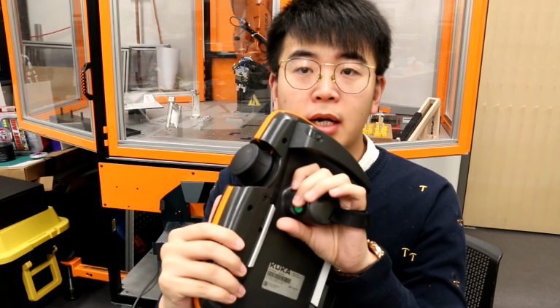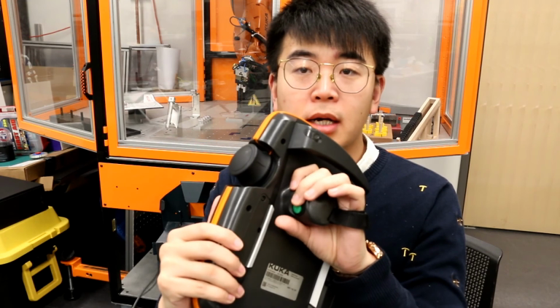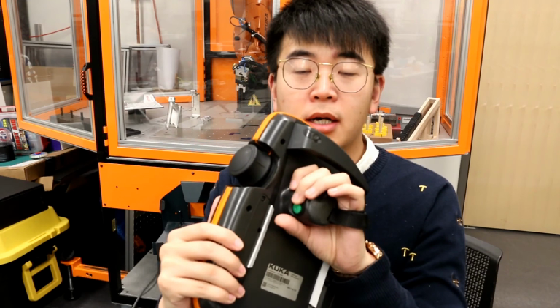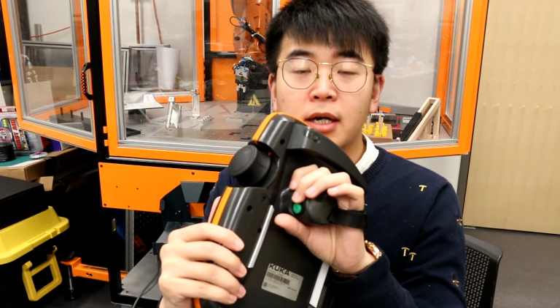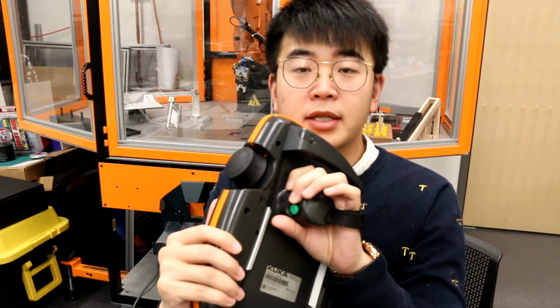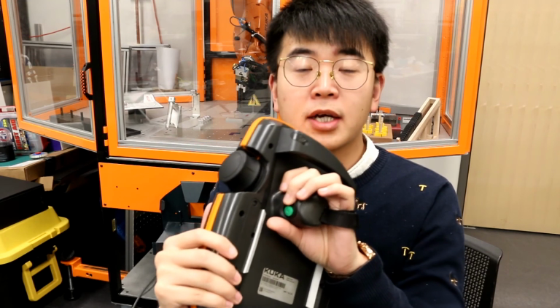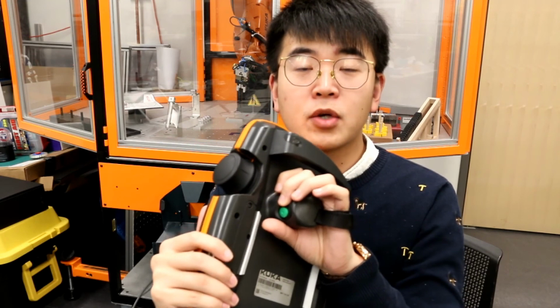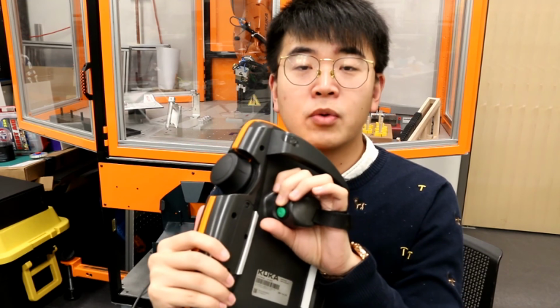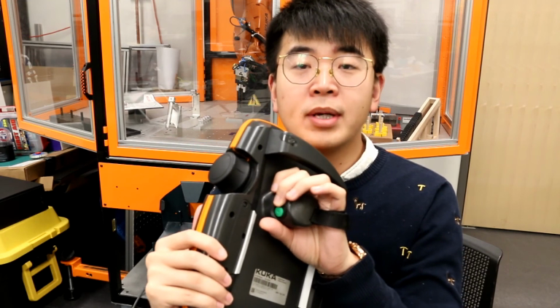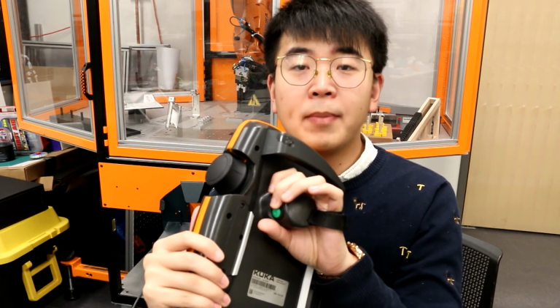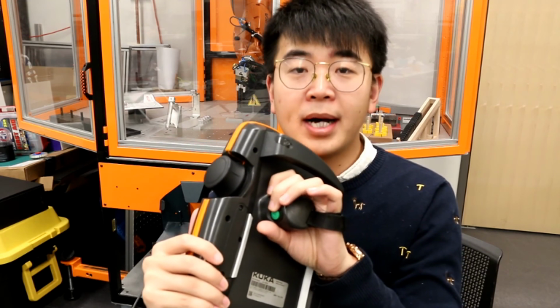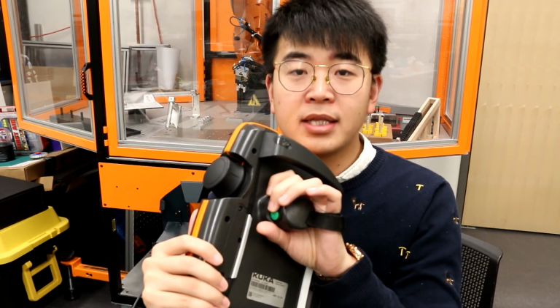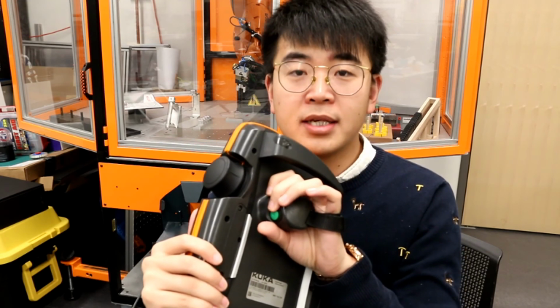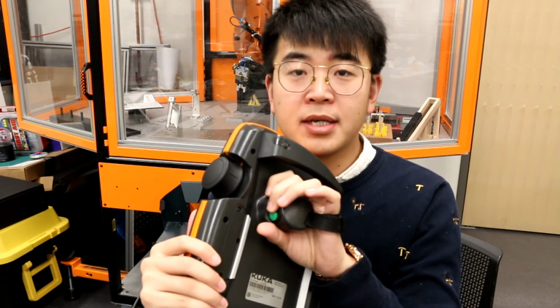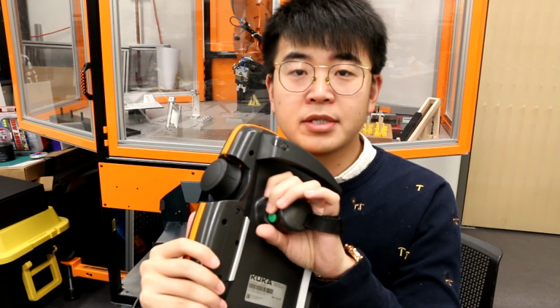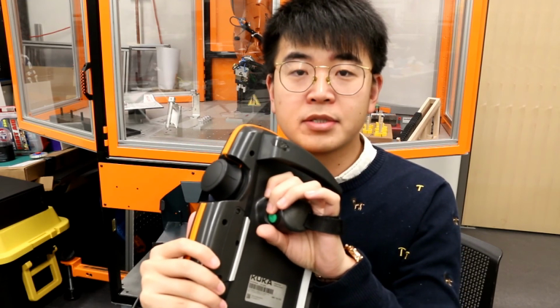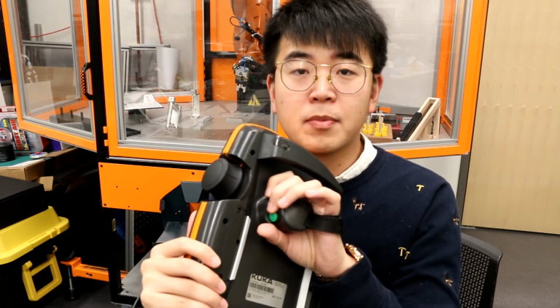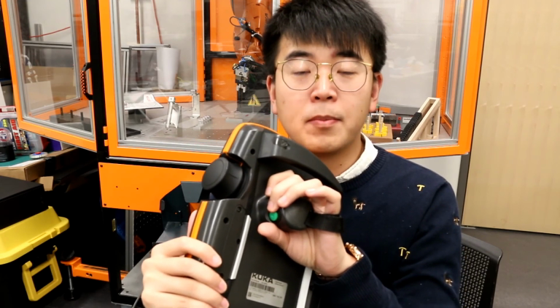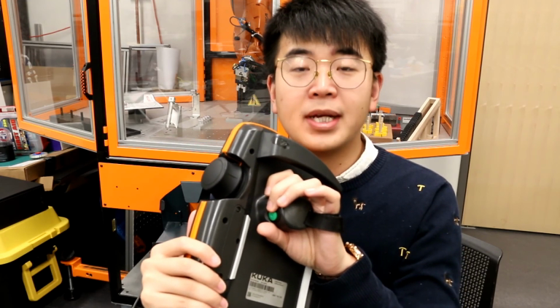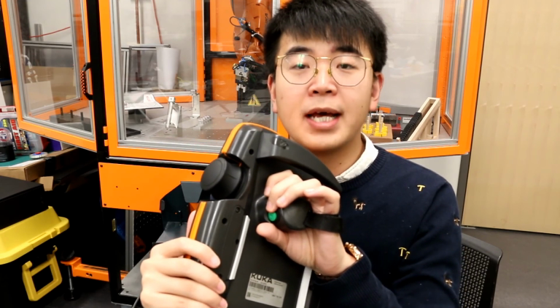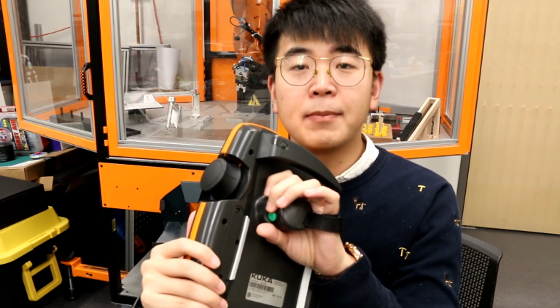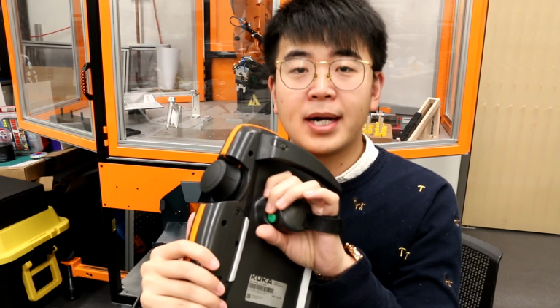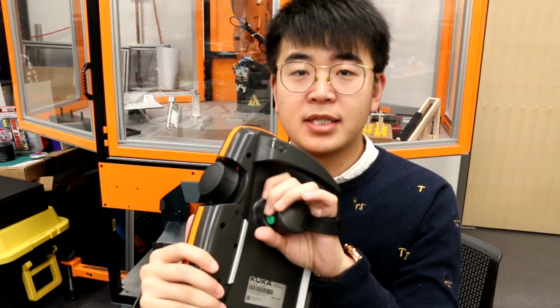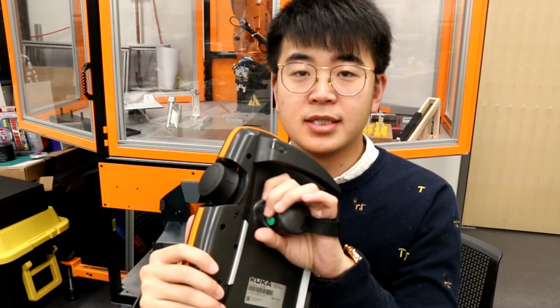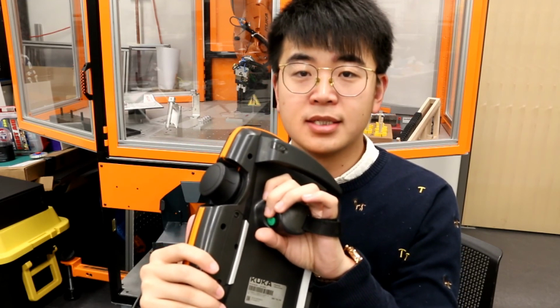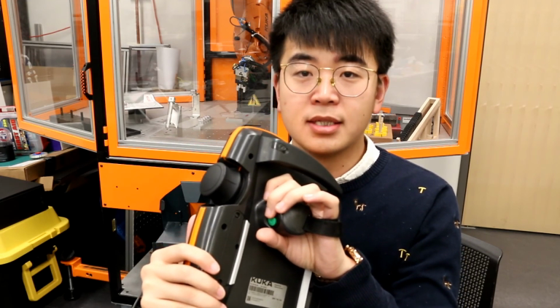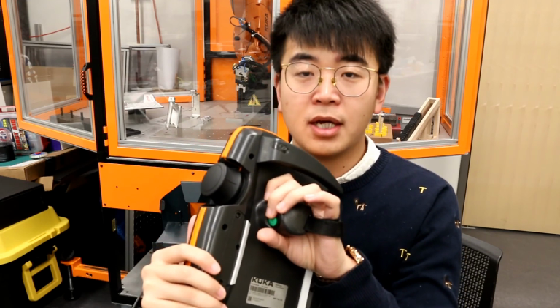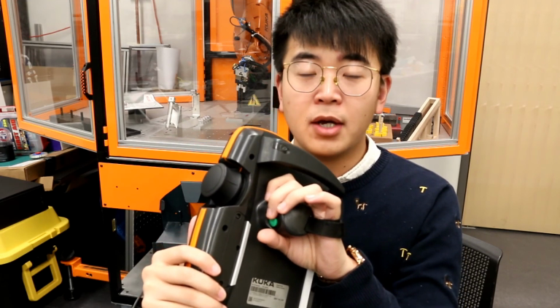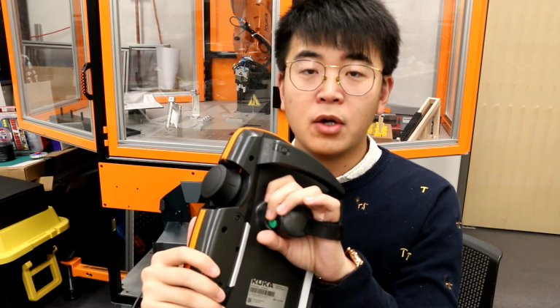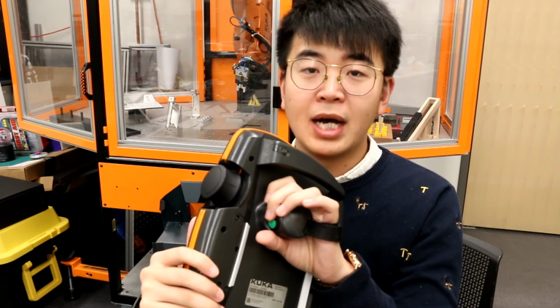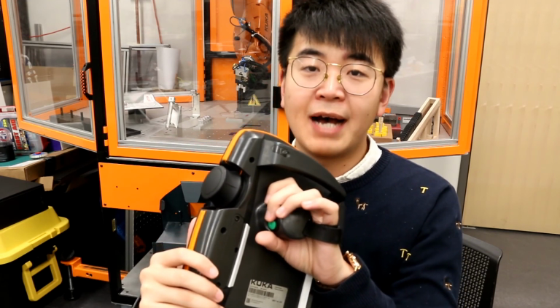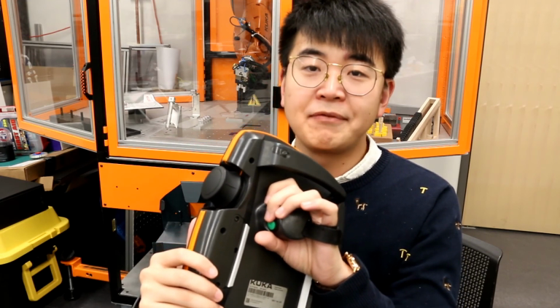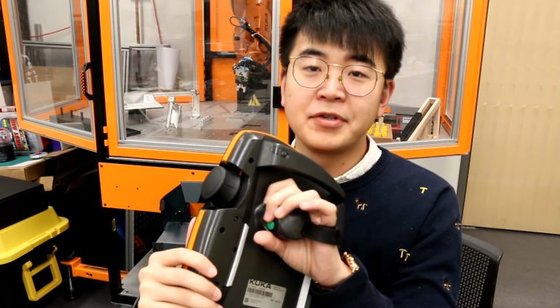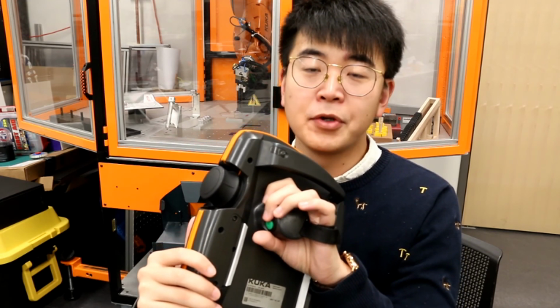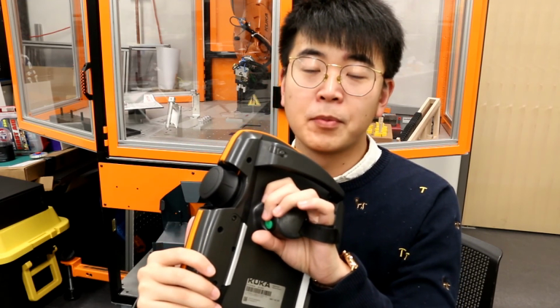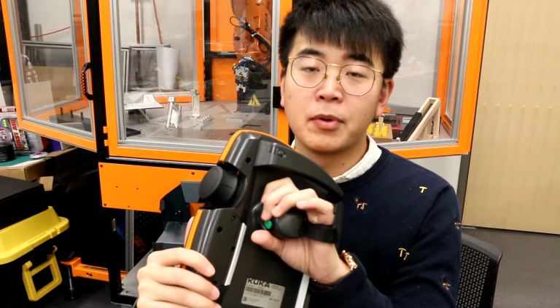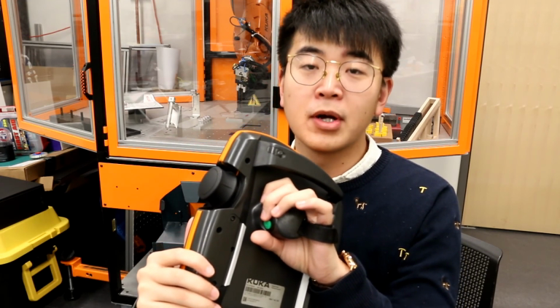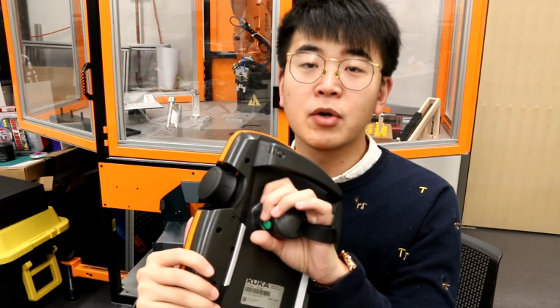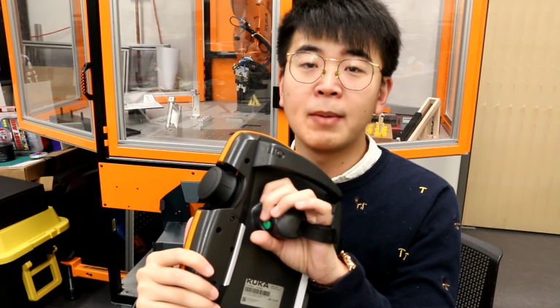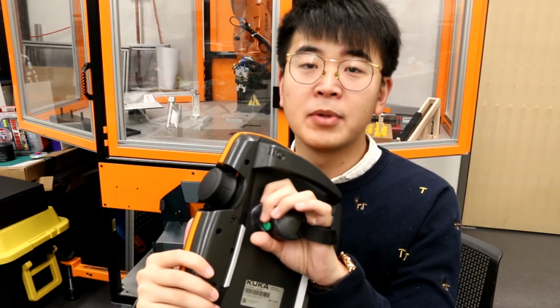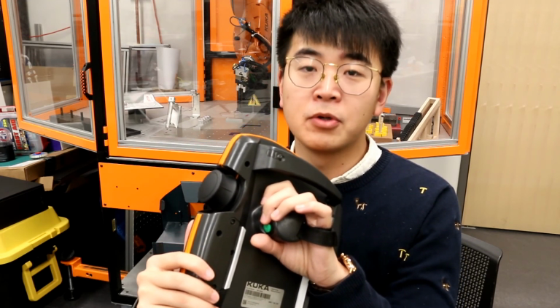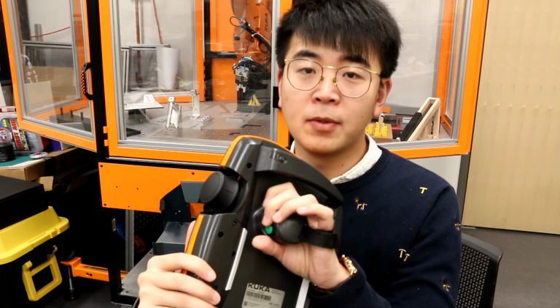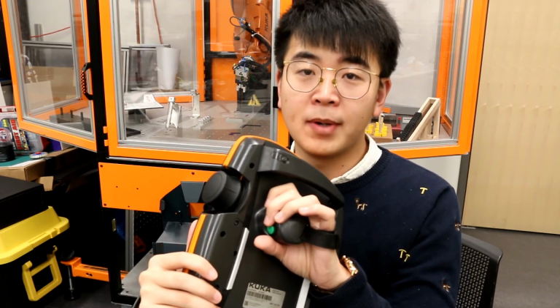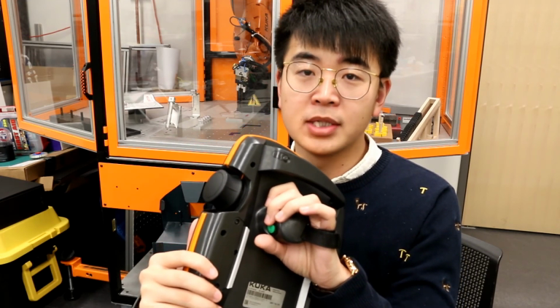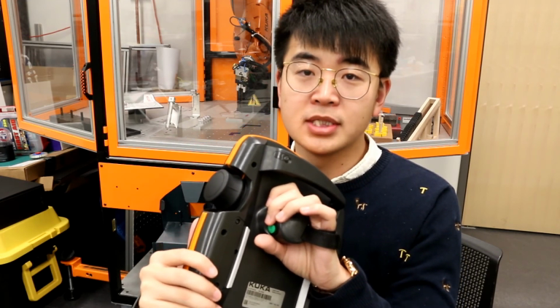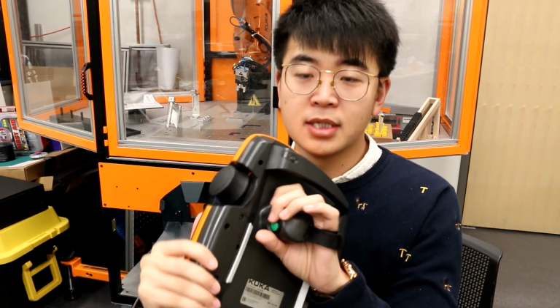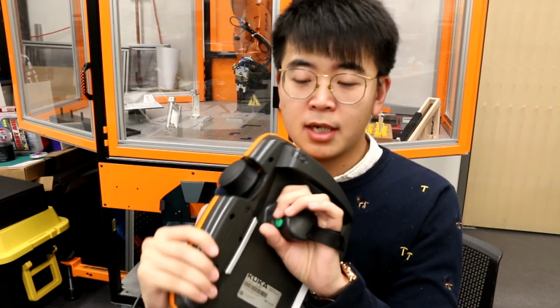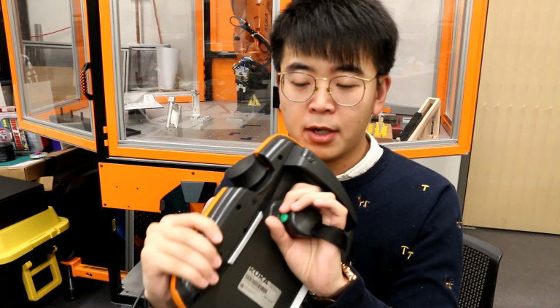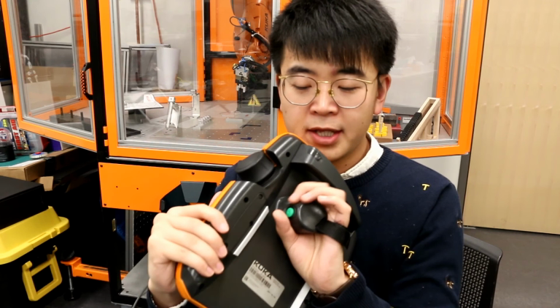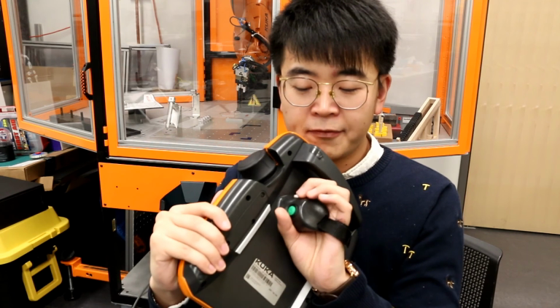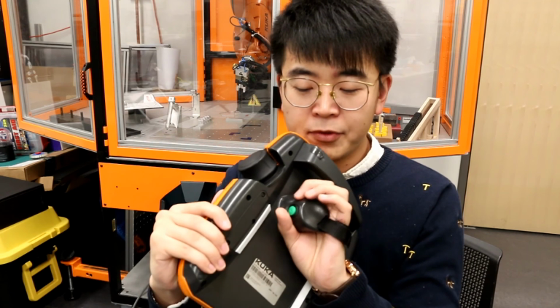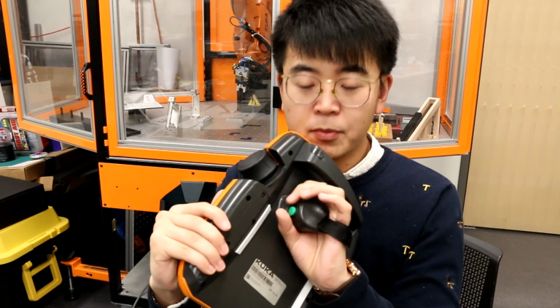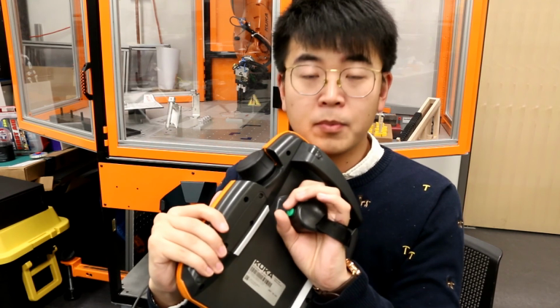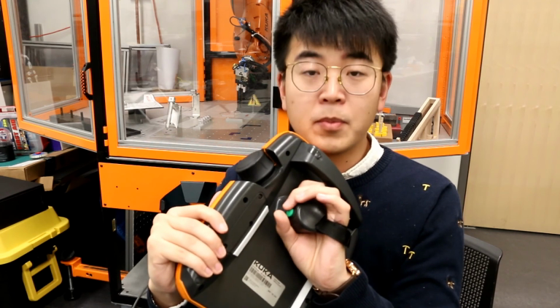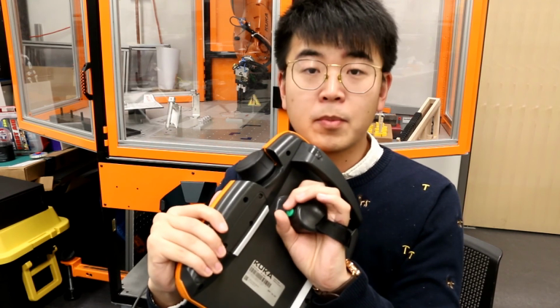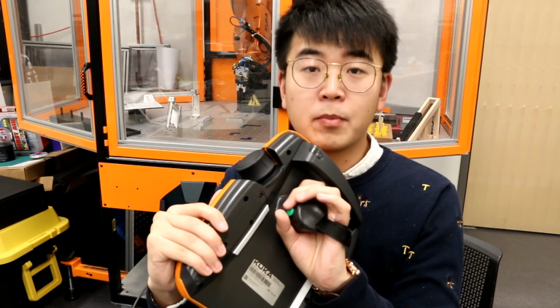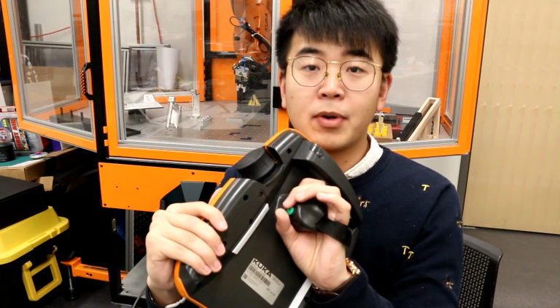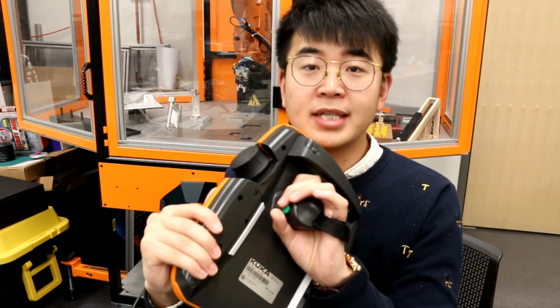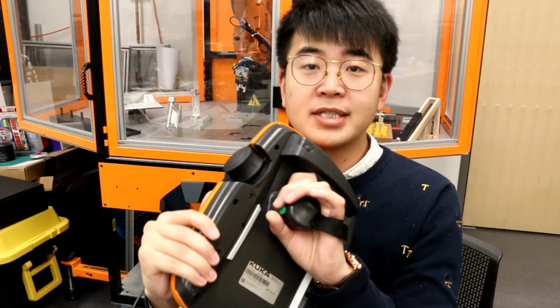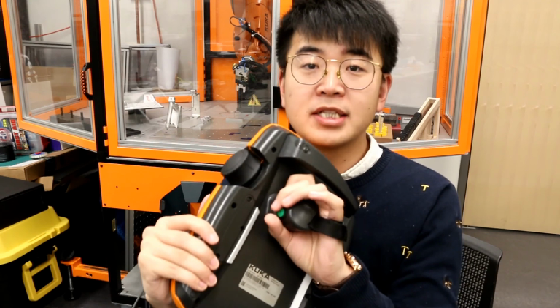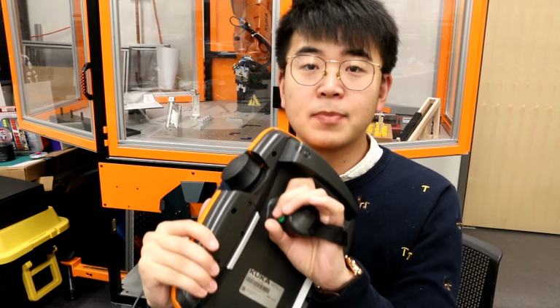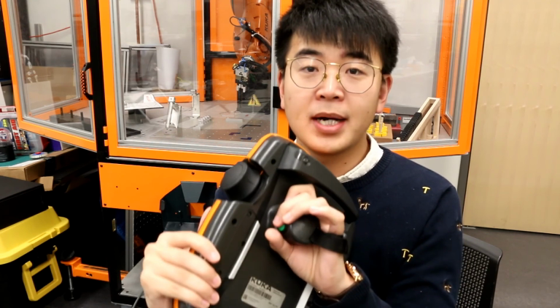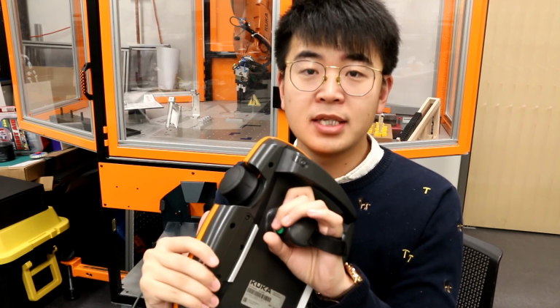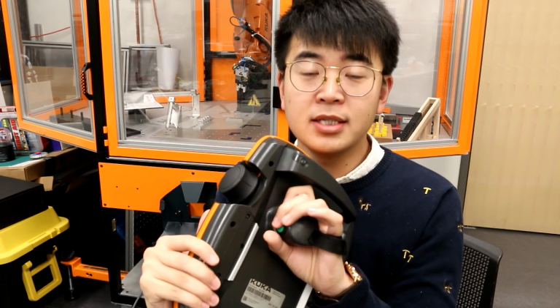The green button is the play button. After you program the robot, if you press this button, the robot will run your program.